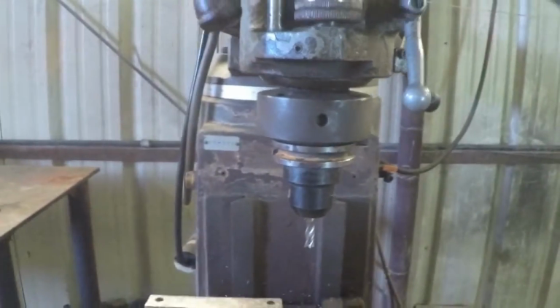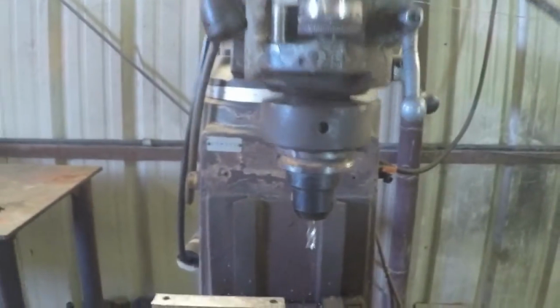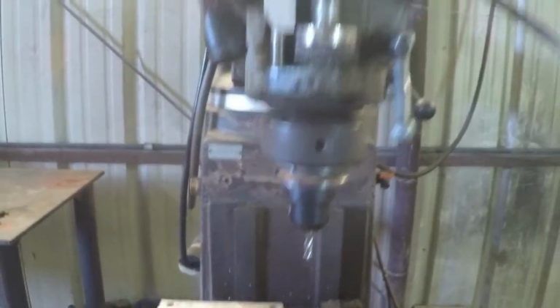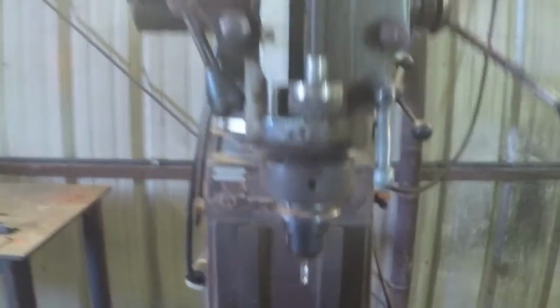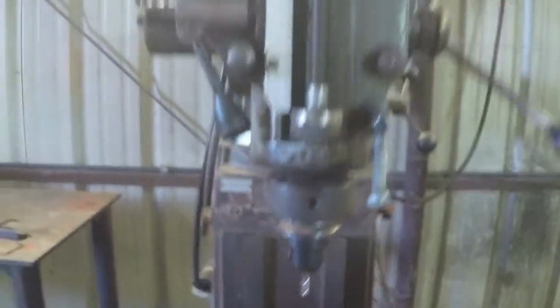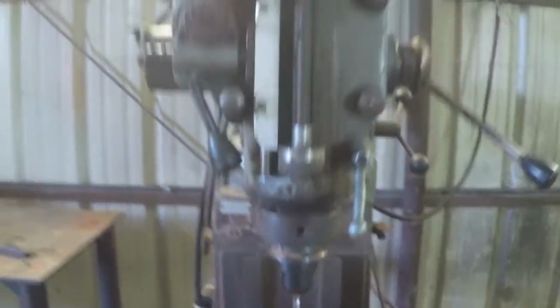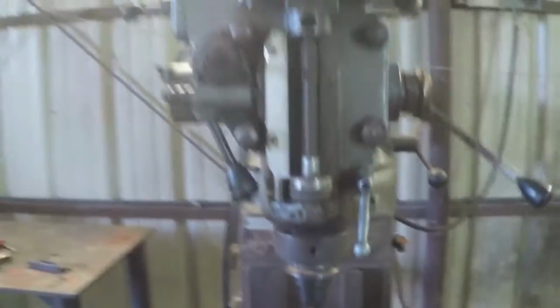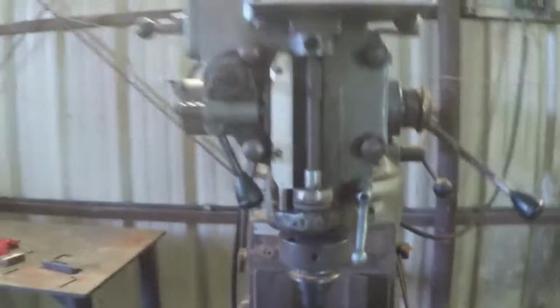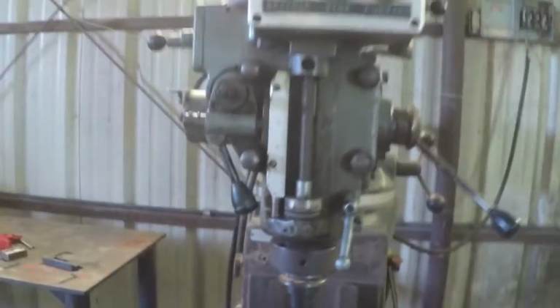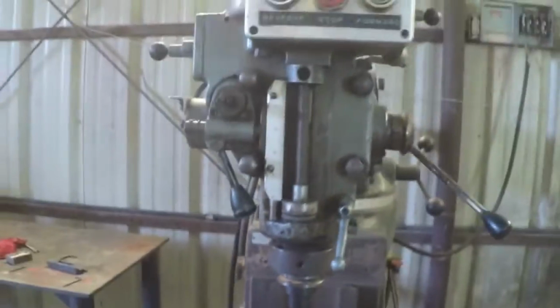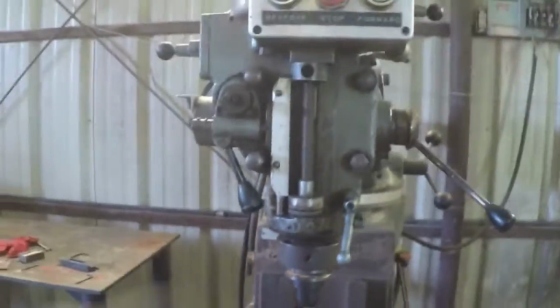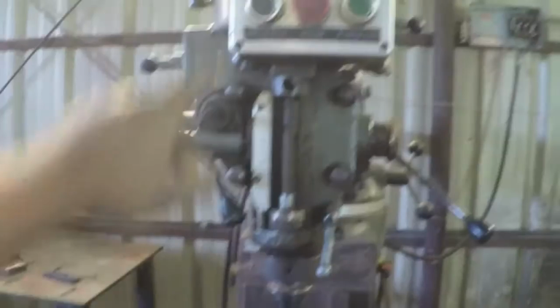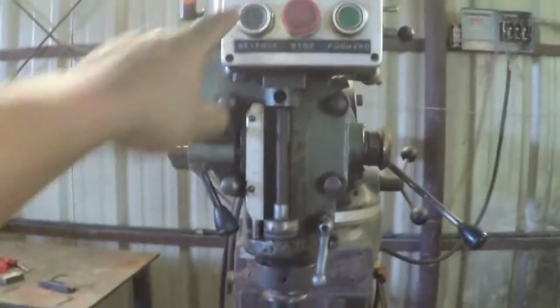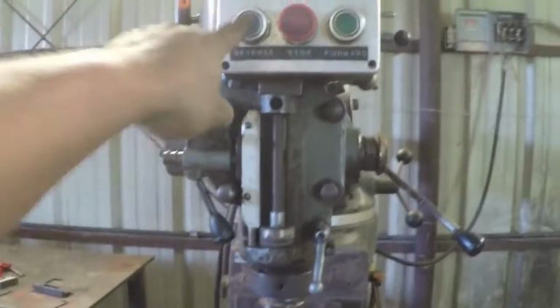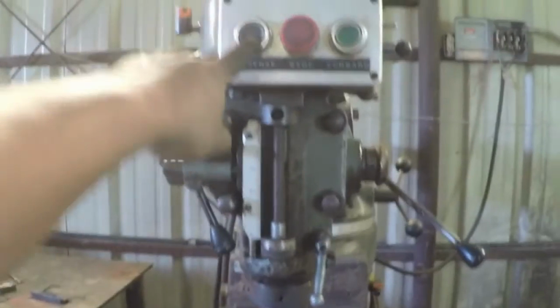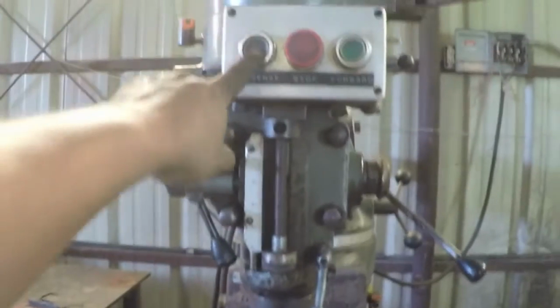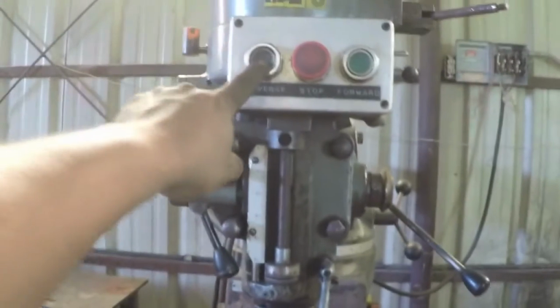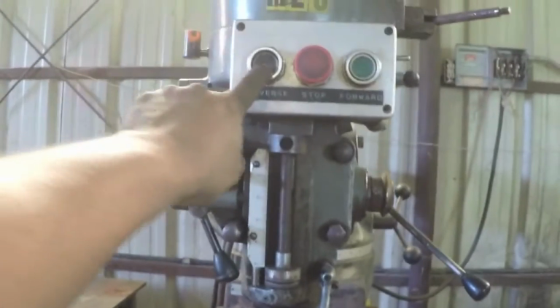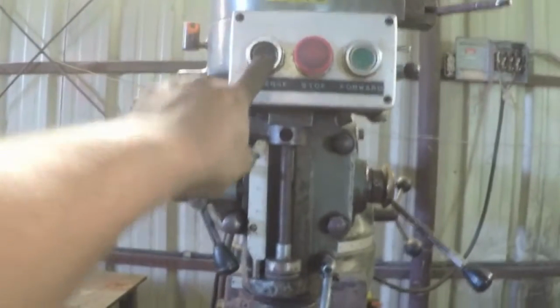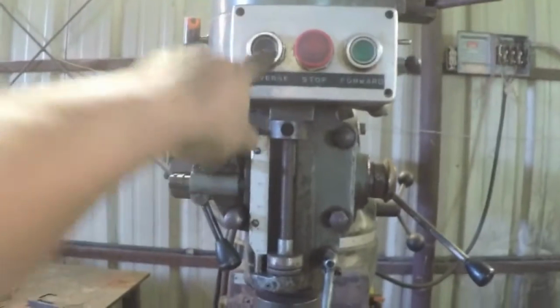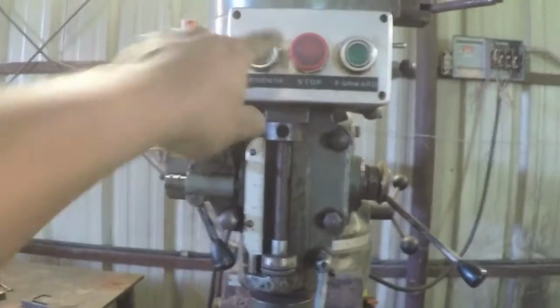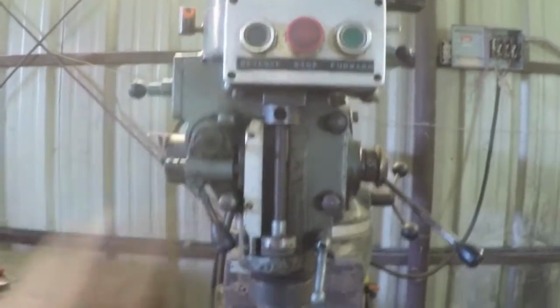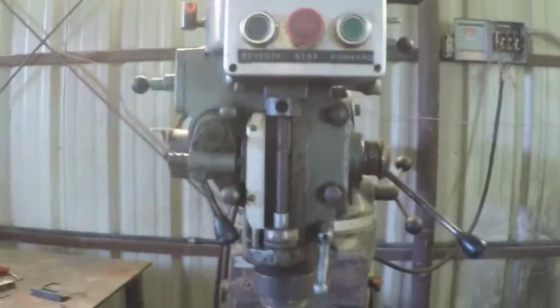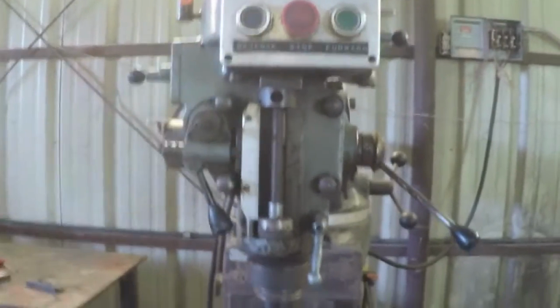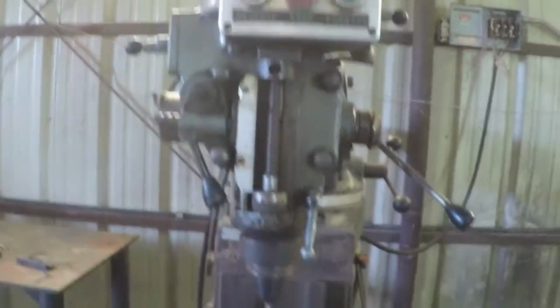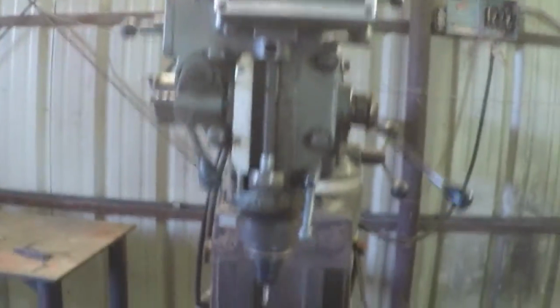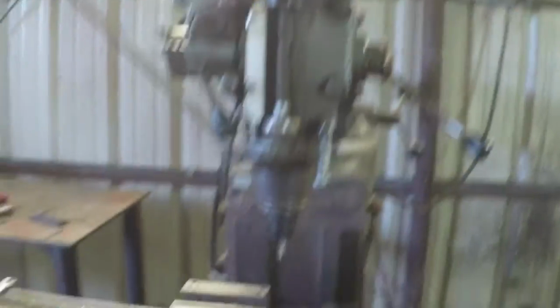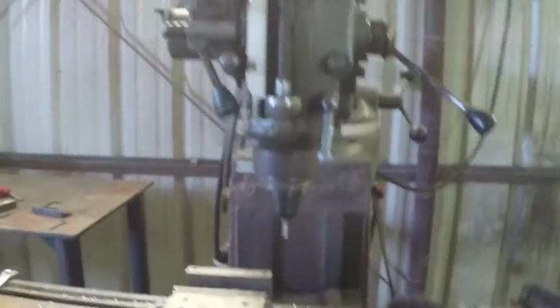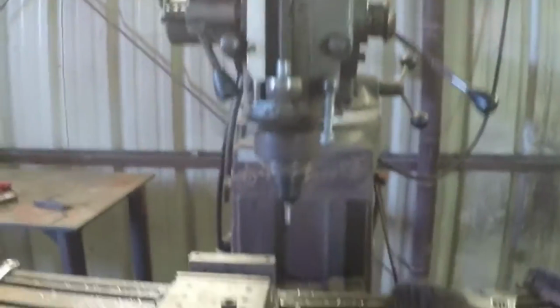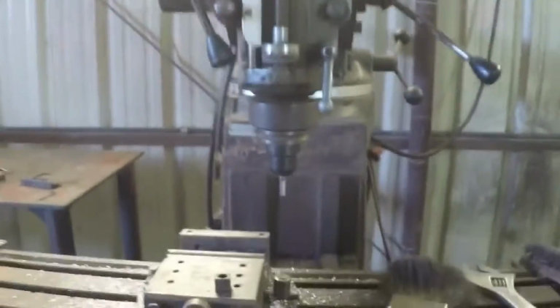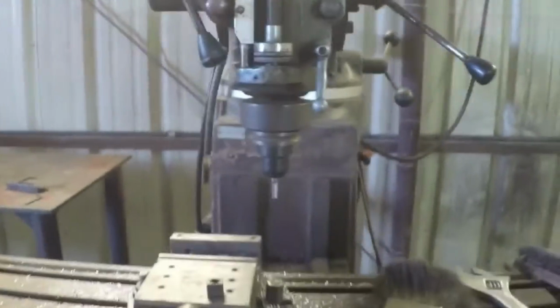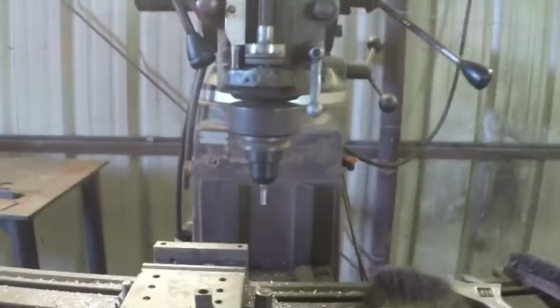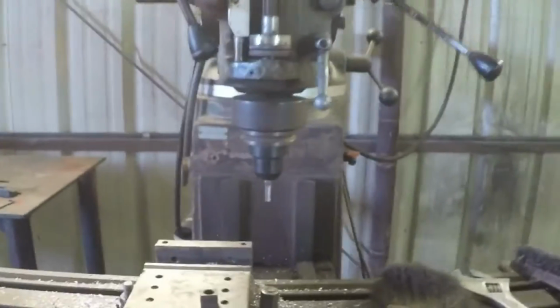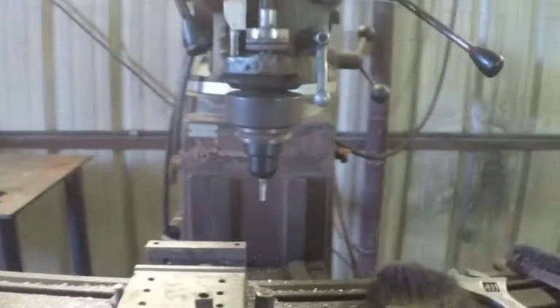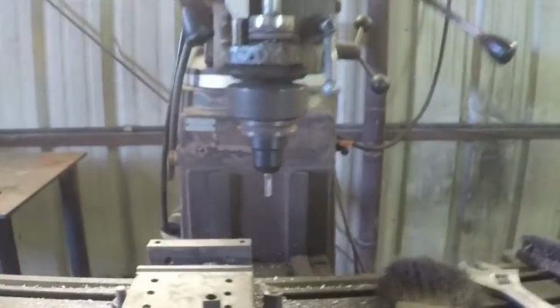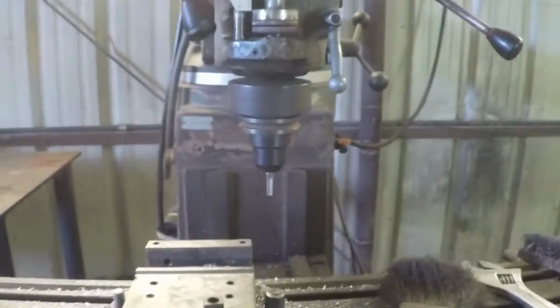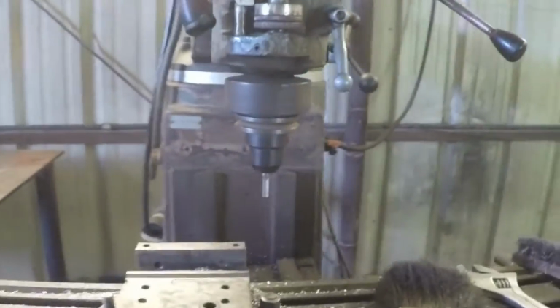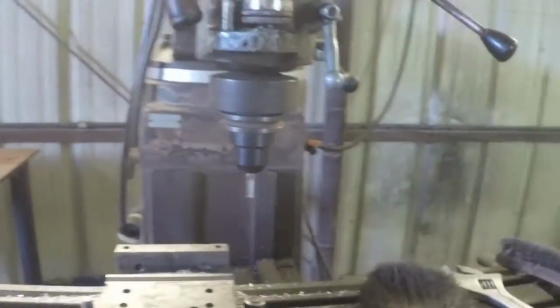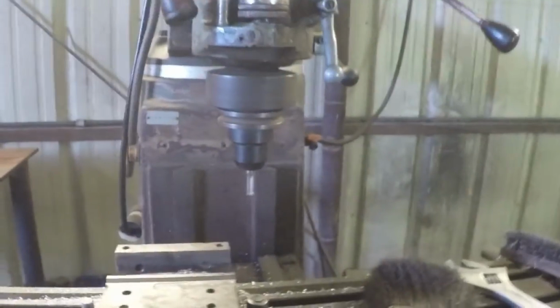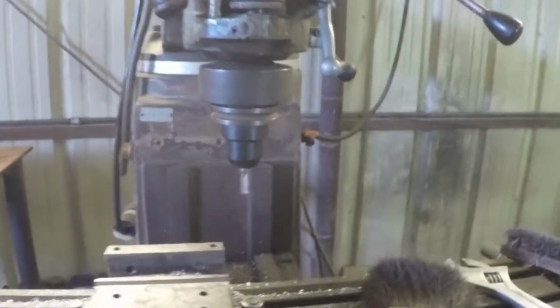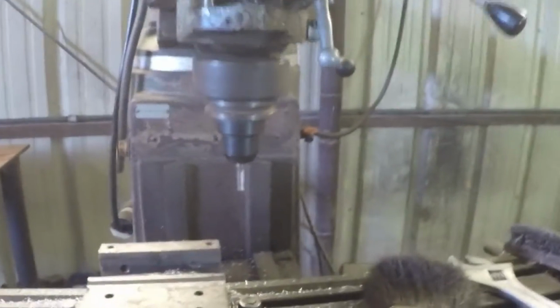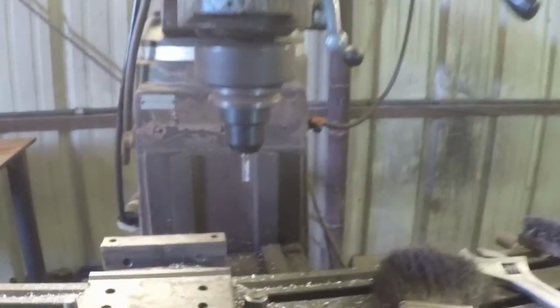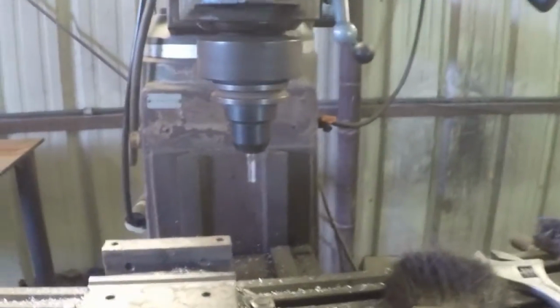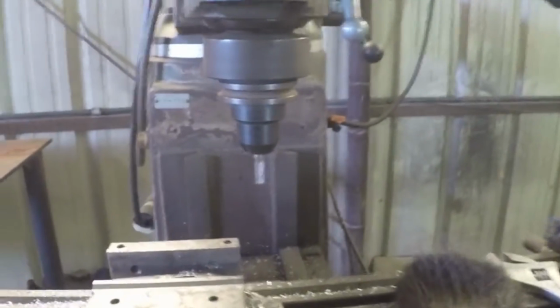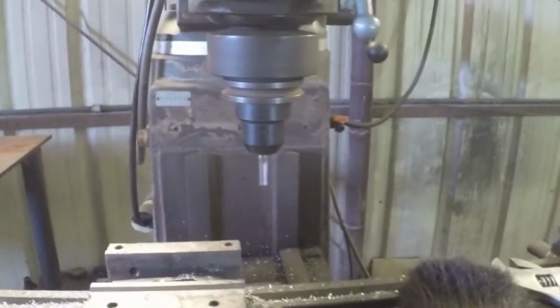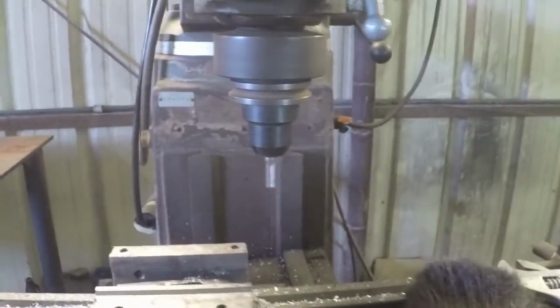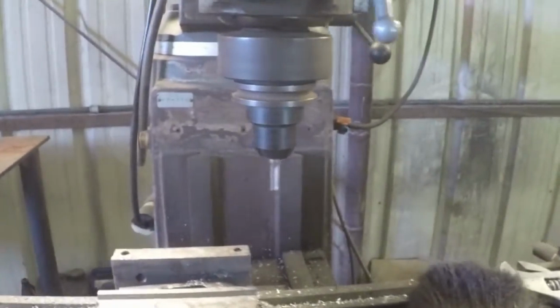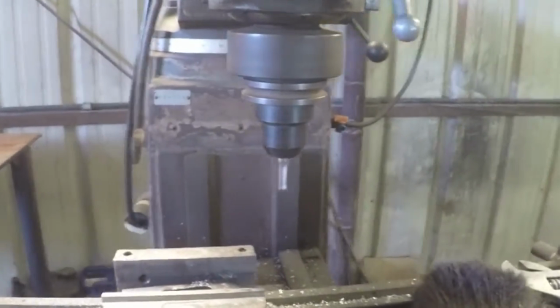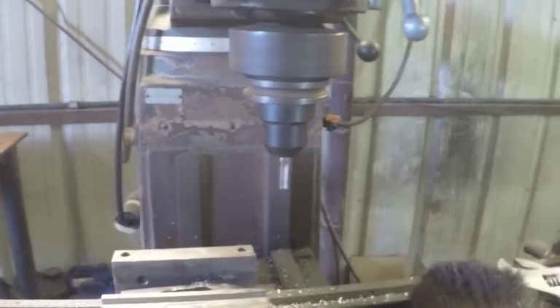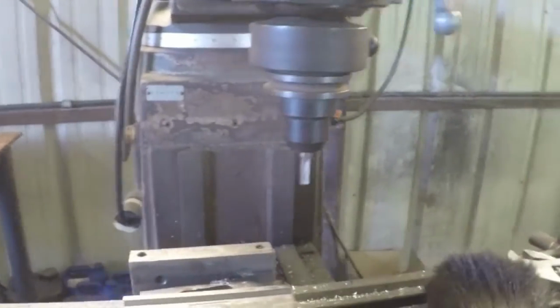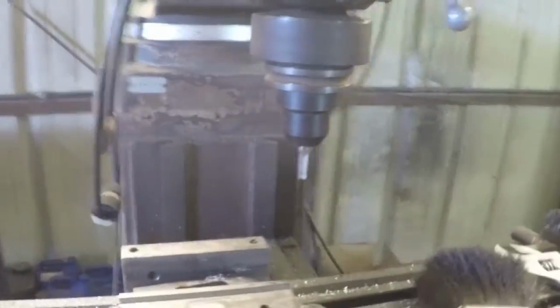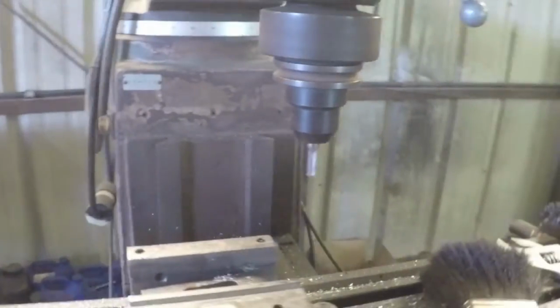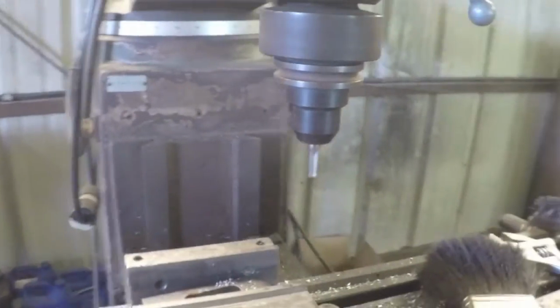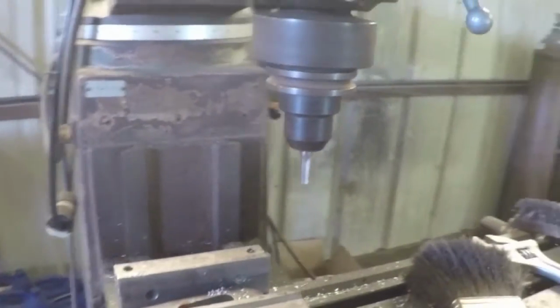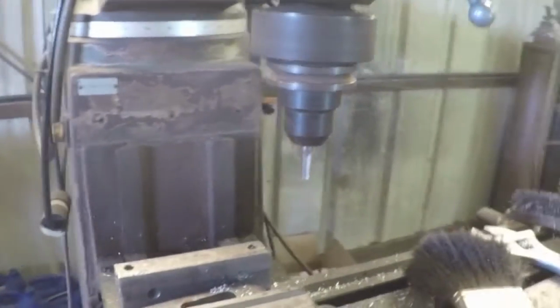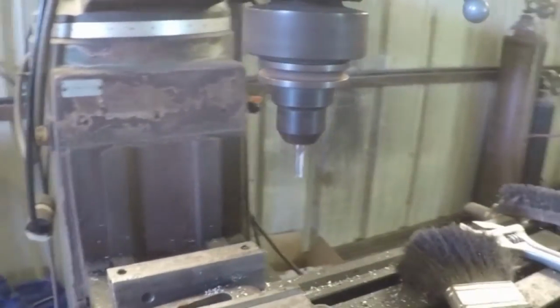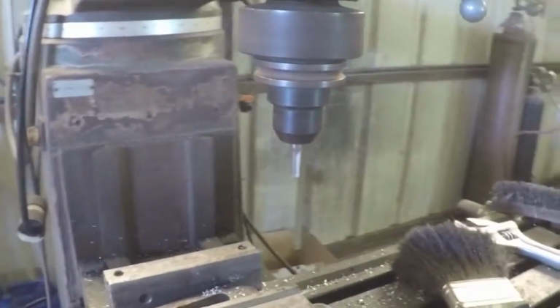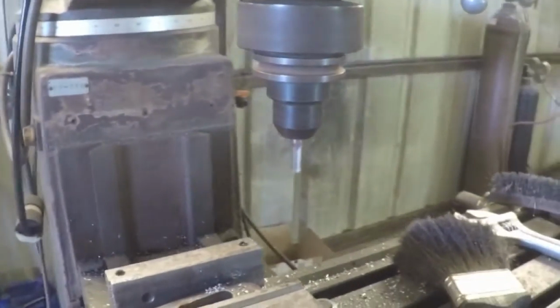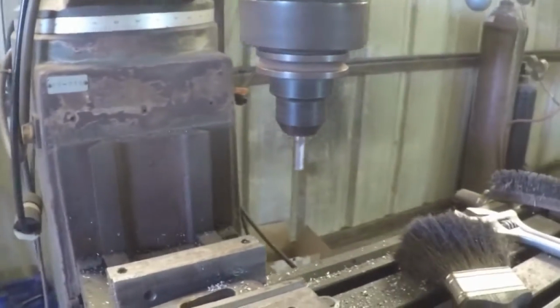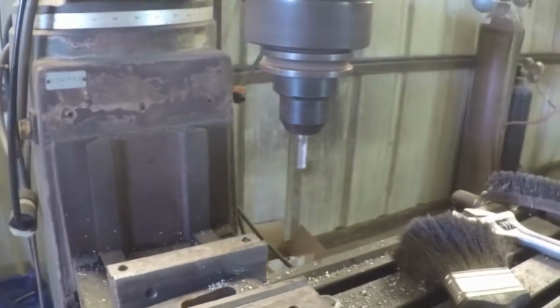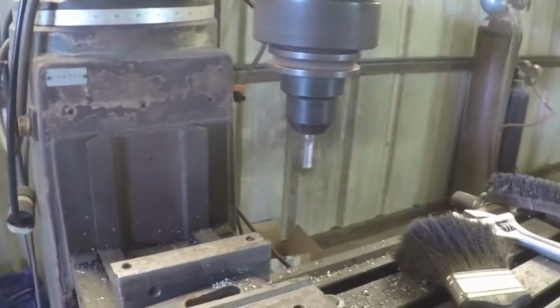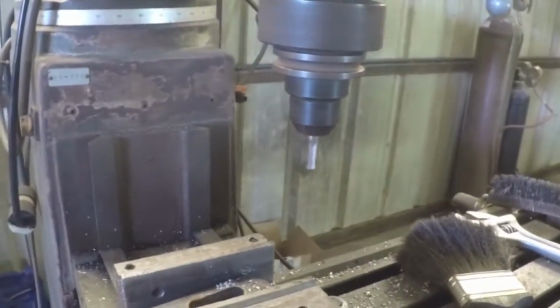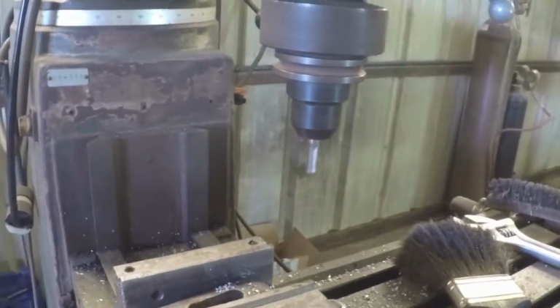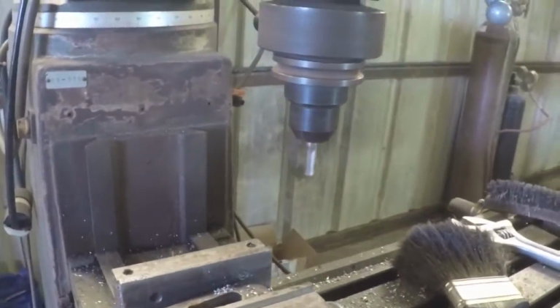Let's turn it on. Spinning true, no problems.